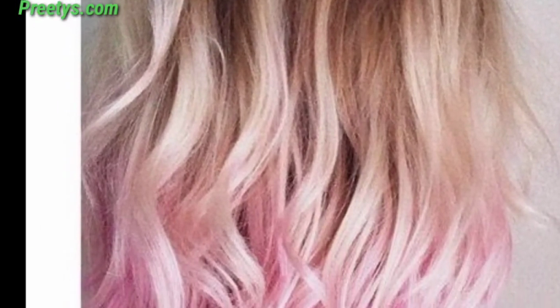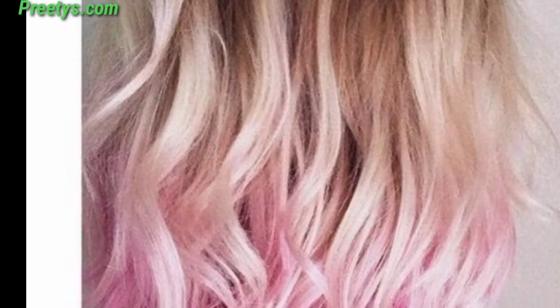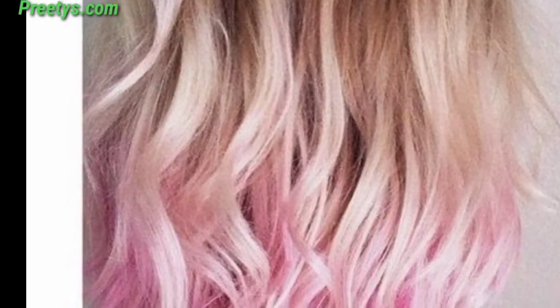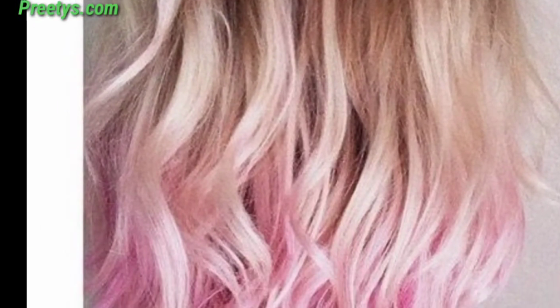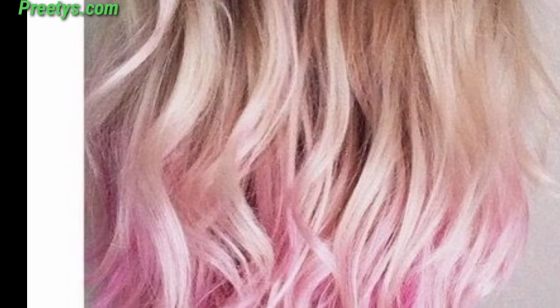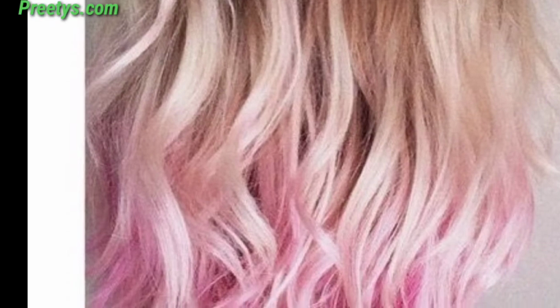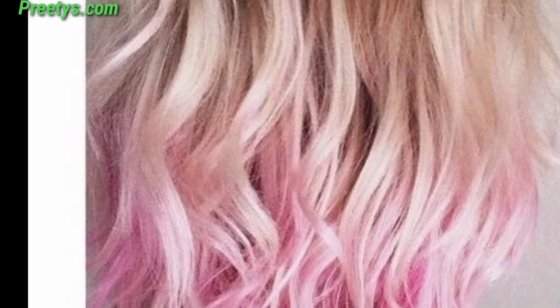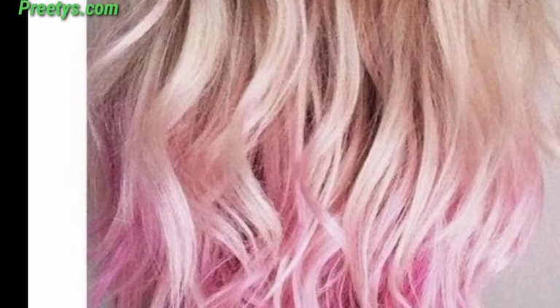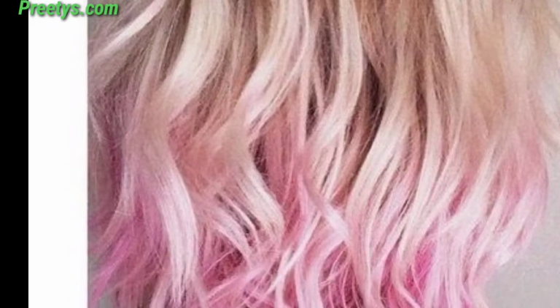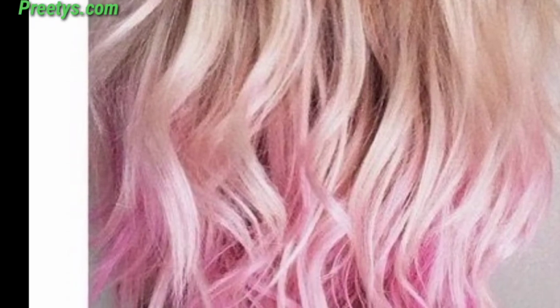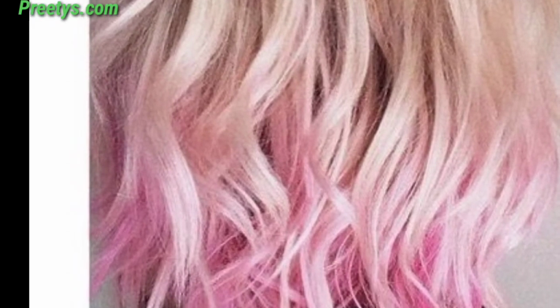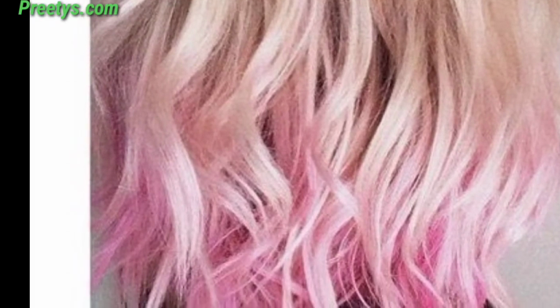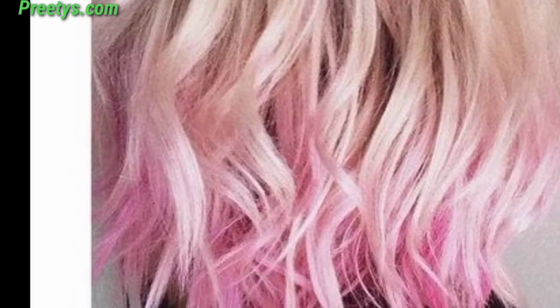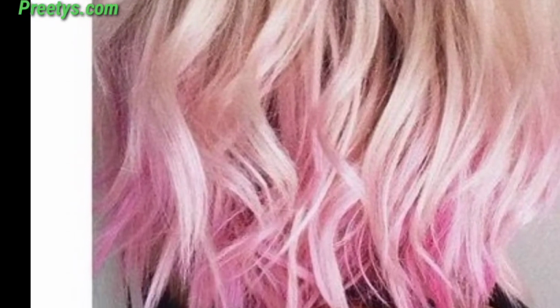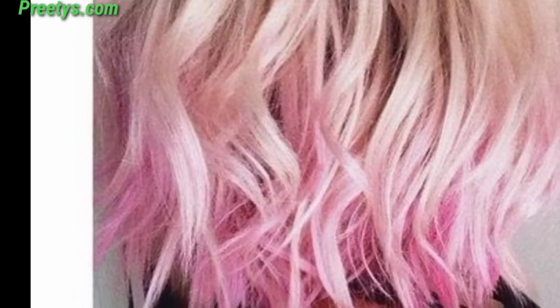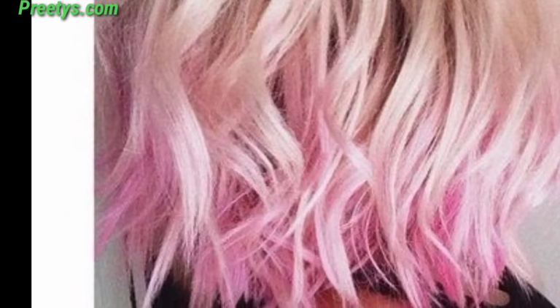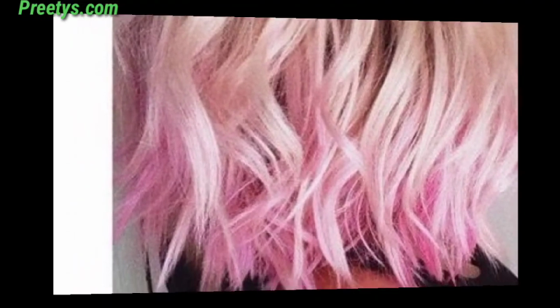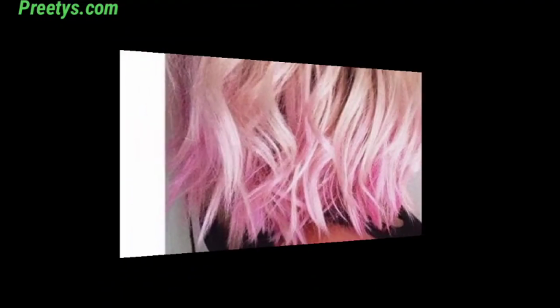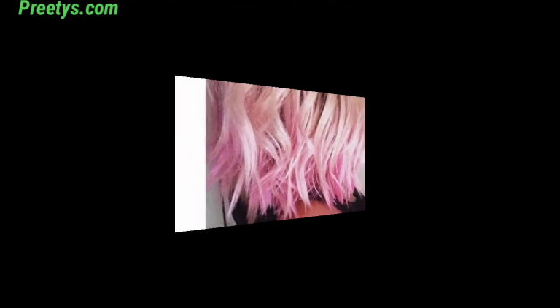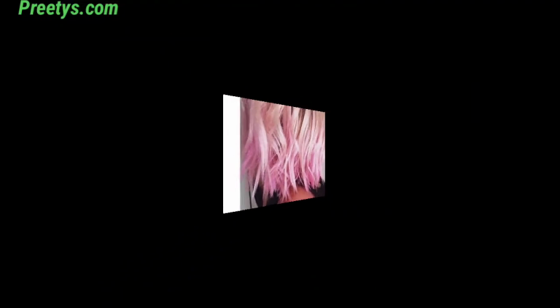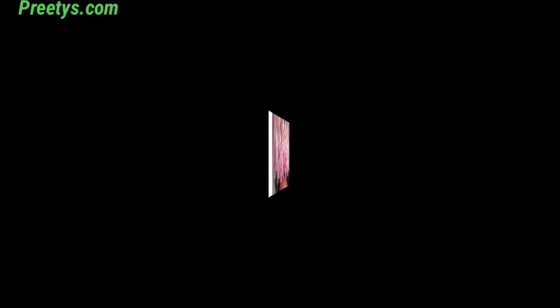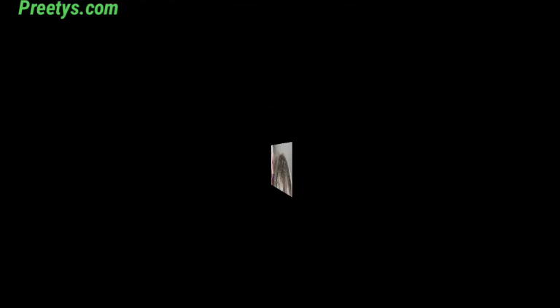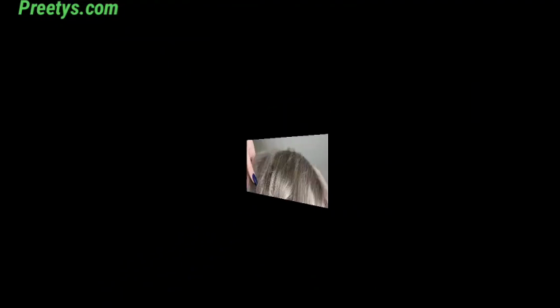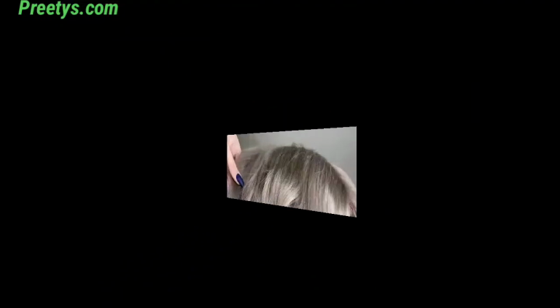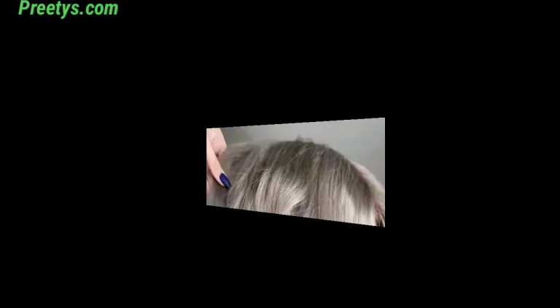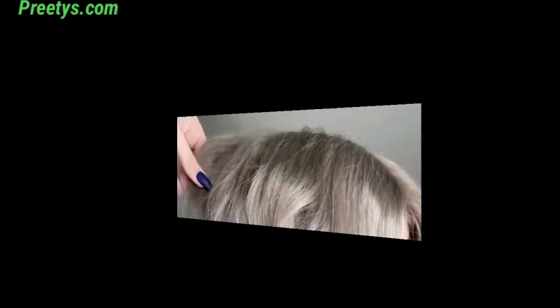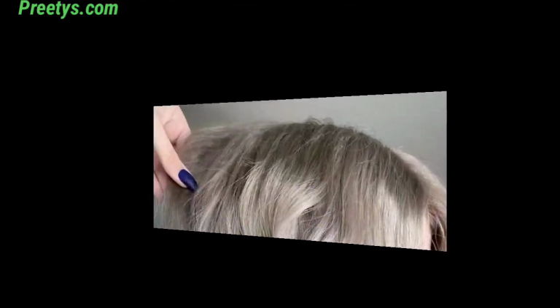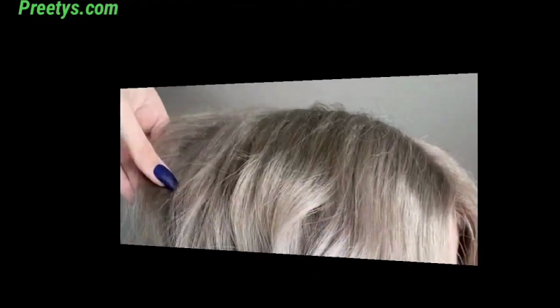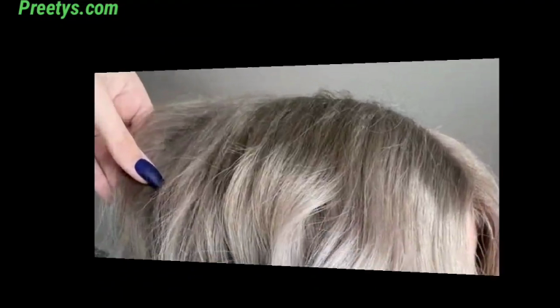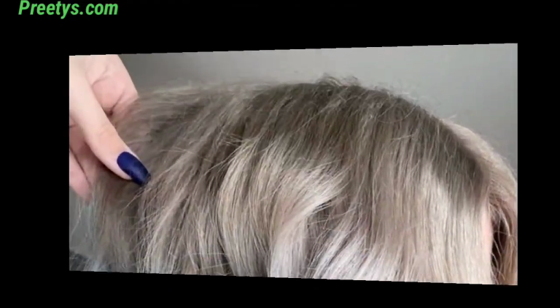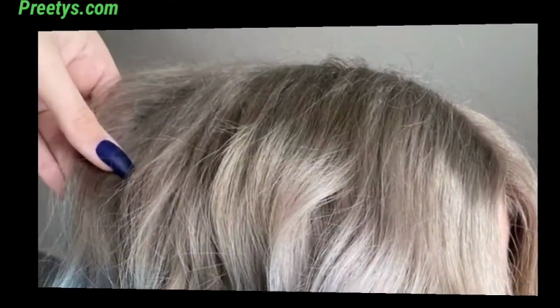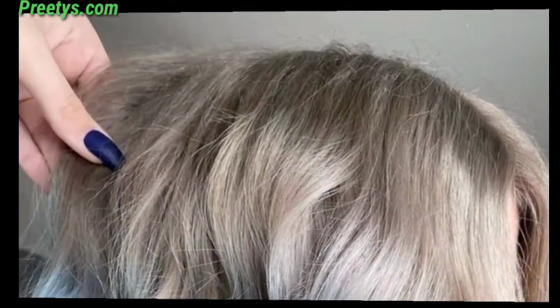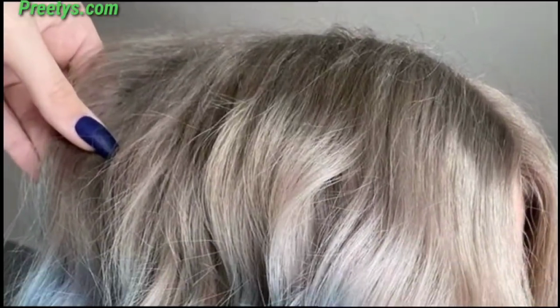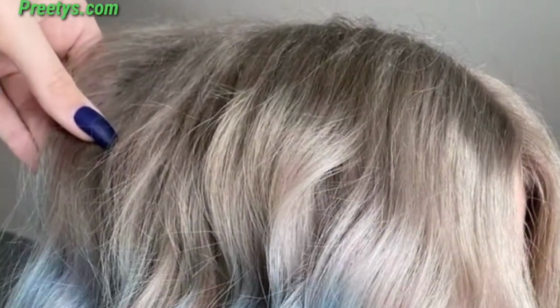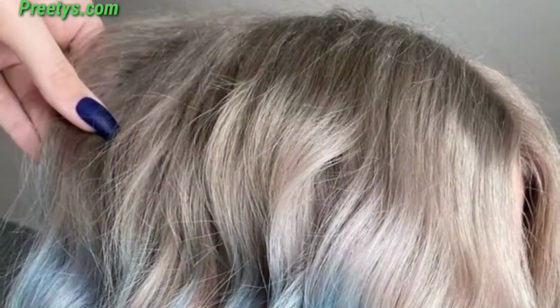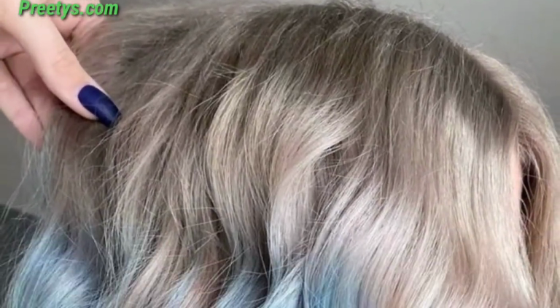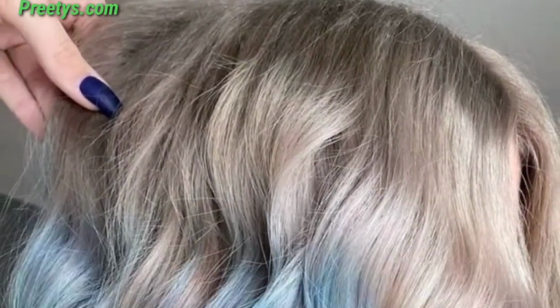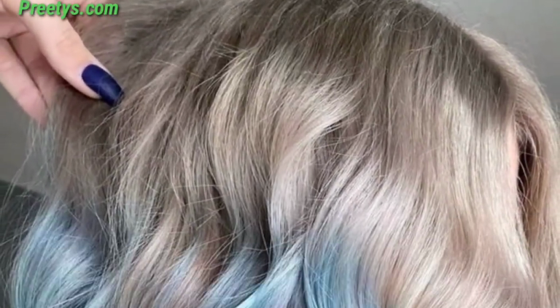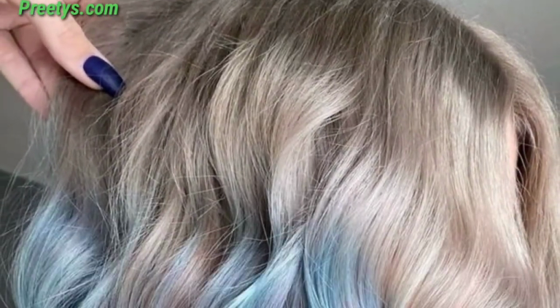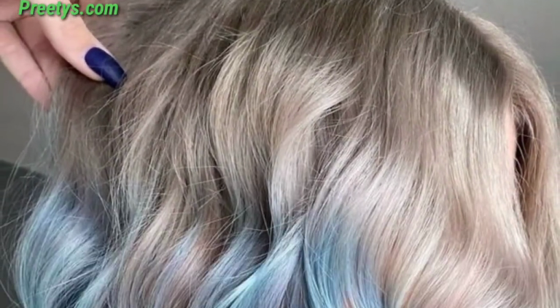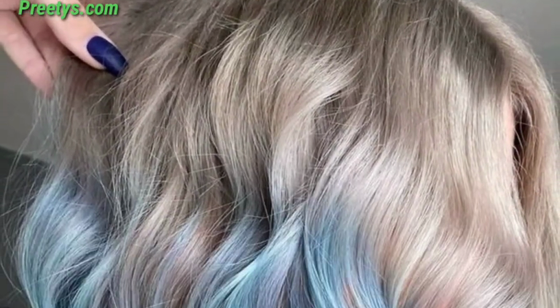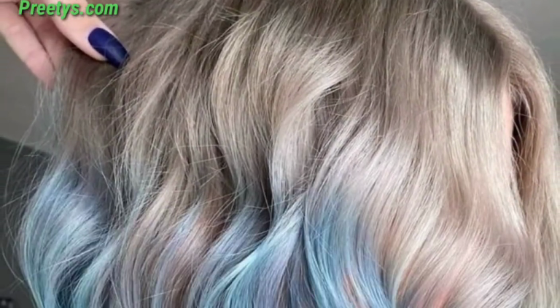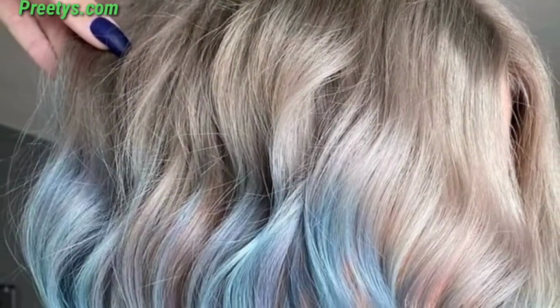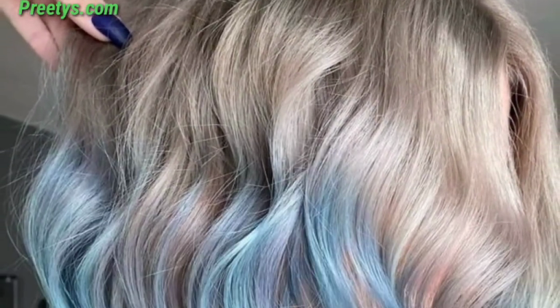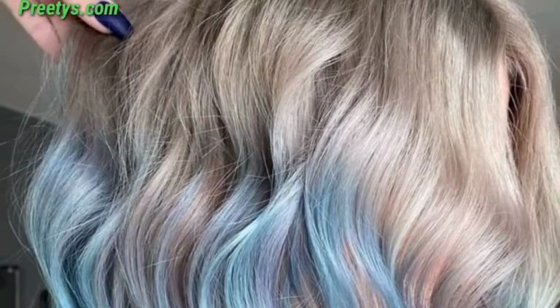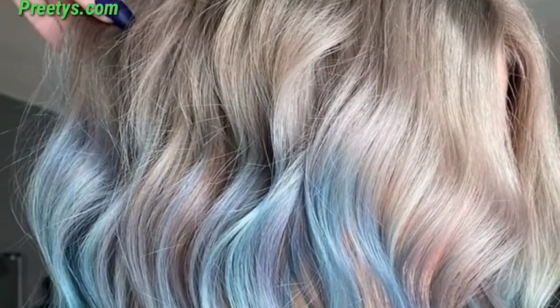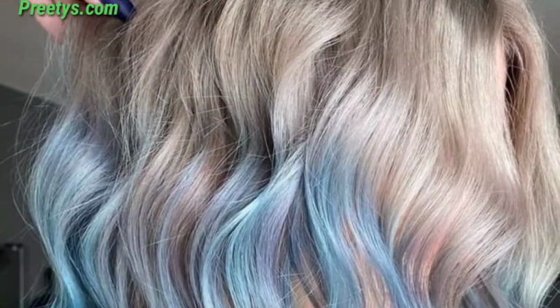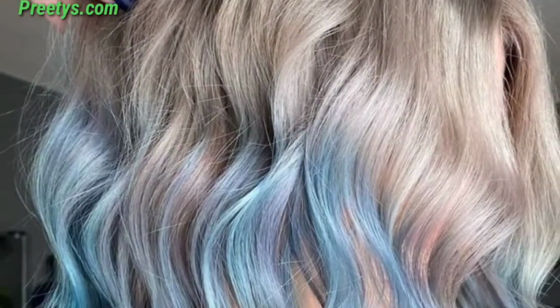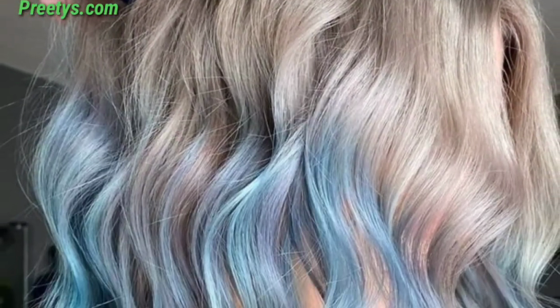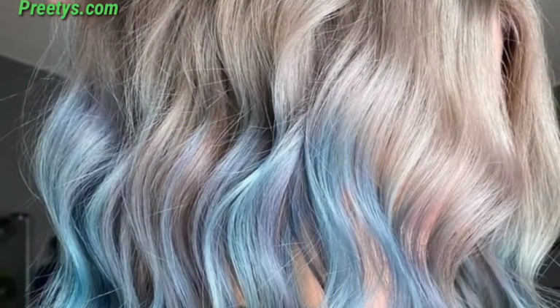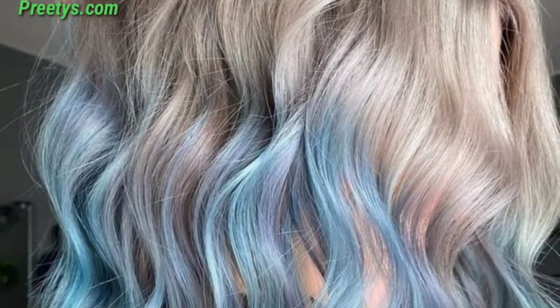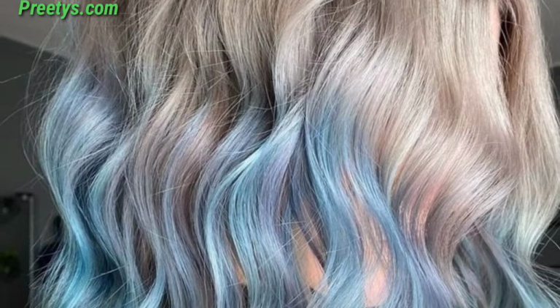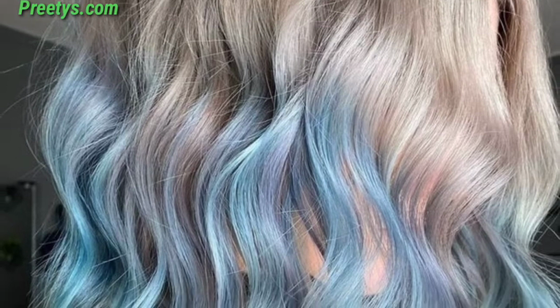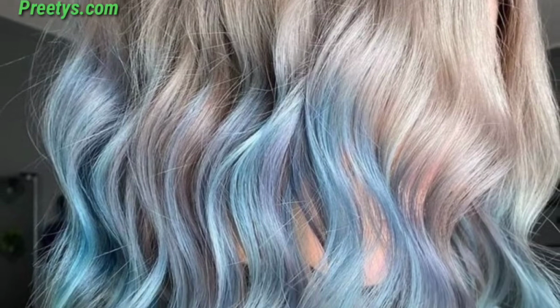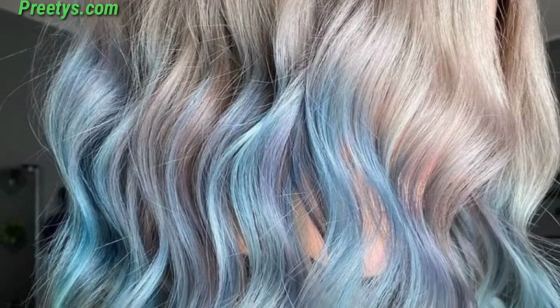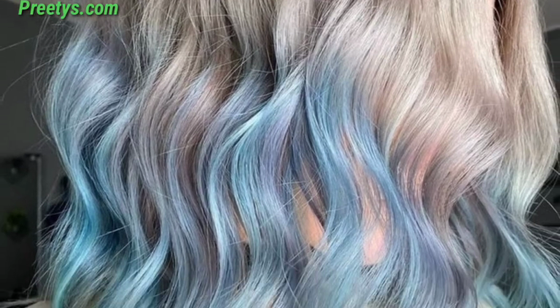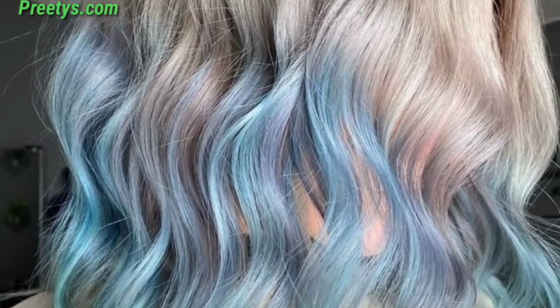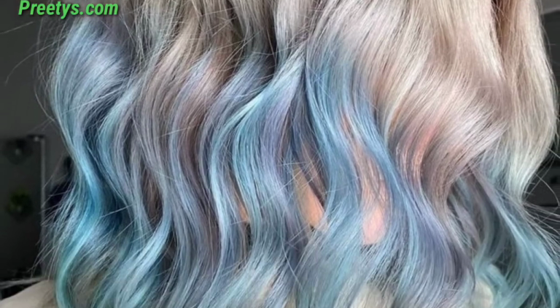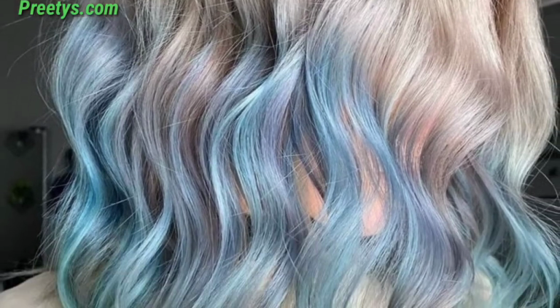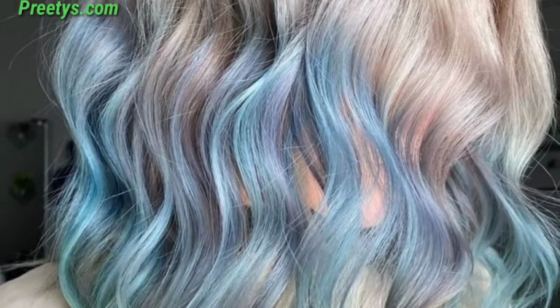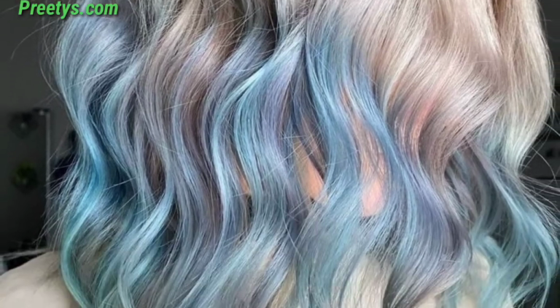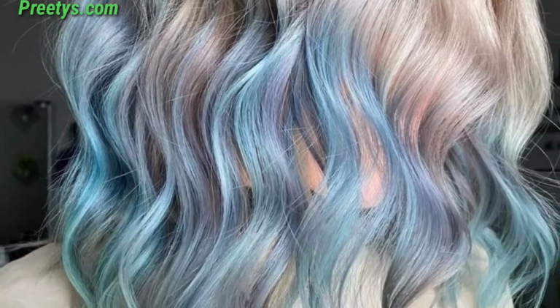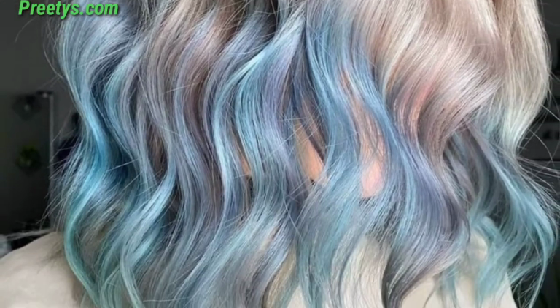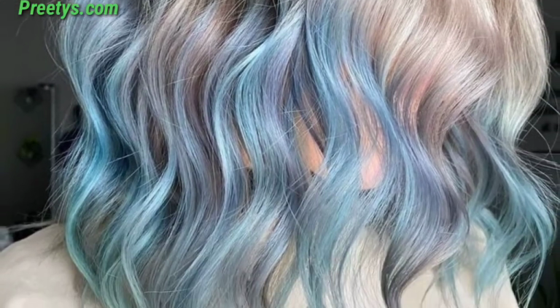Always work with a professional colorist to achieve your desired pastel hair color design while maintaining the health of your hair.